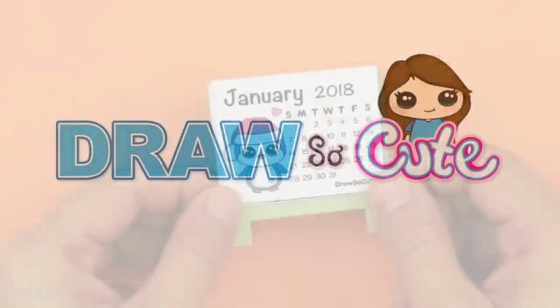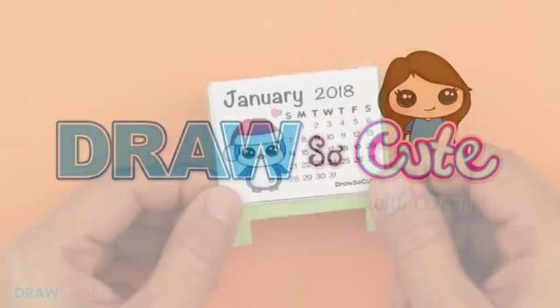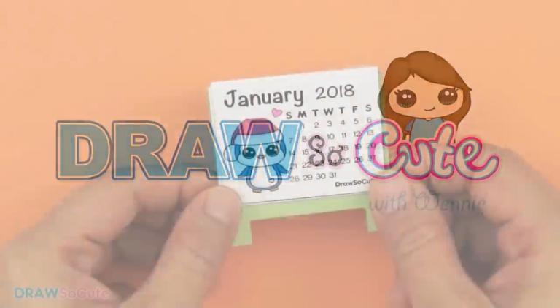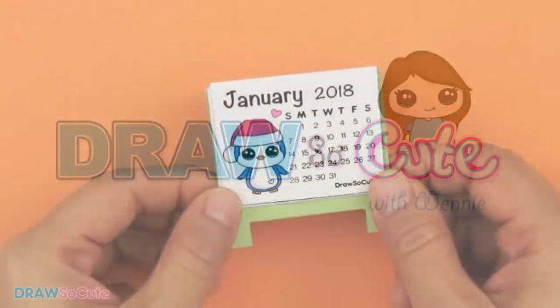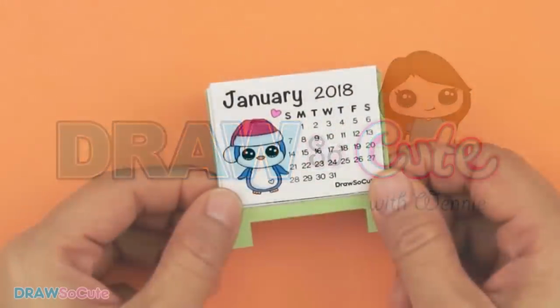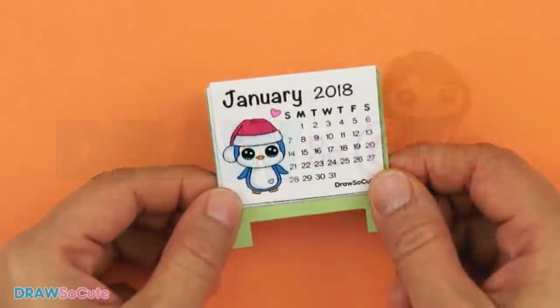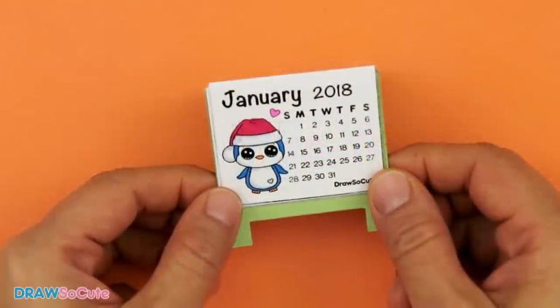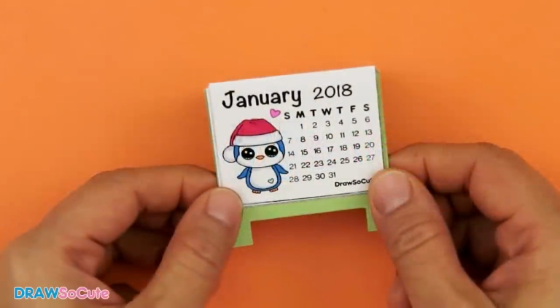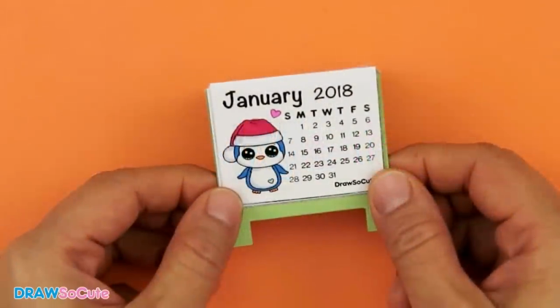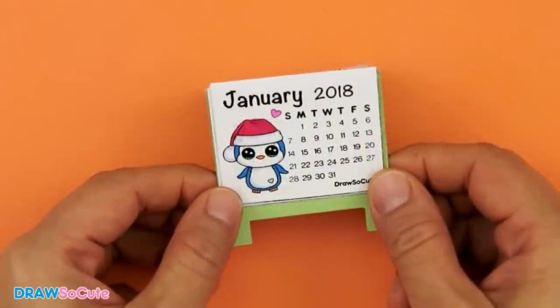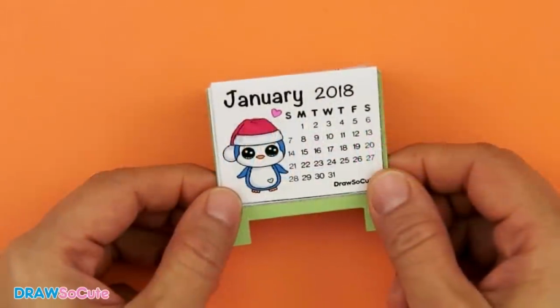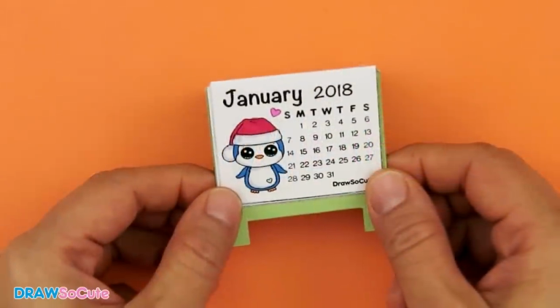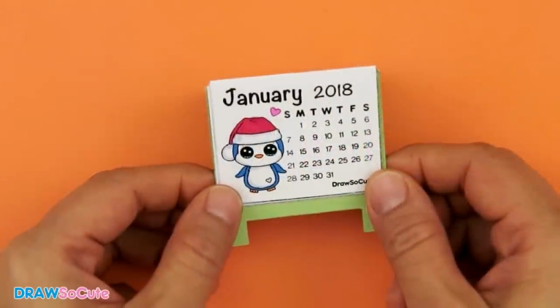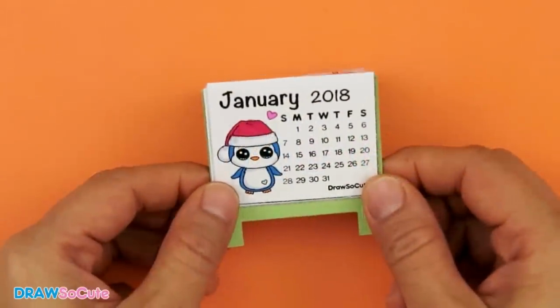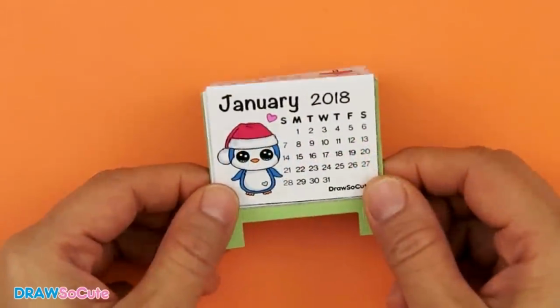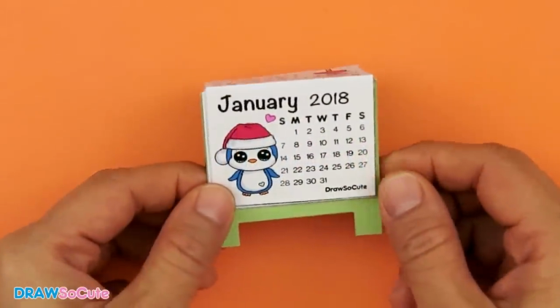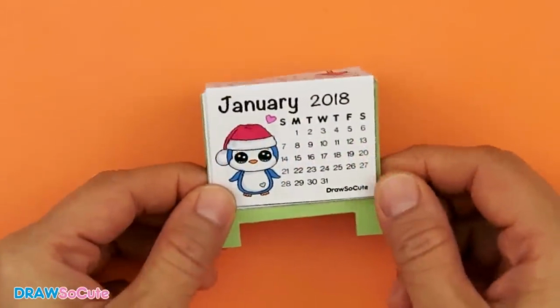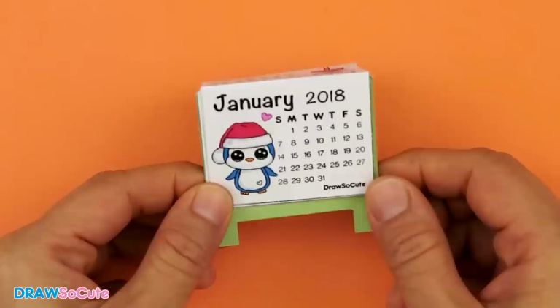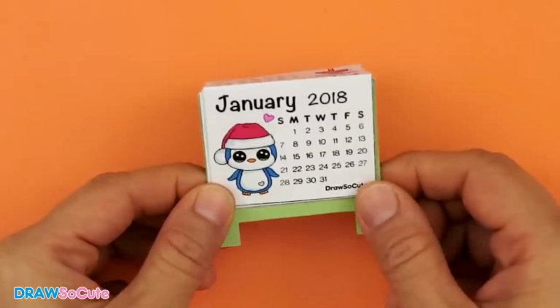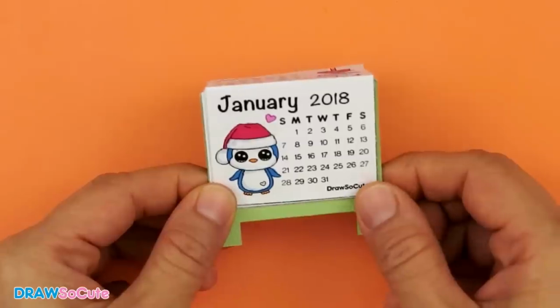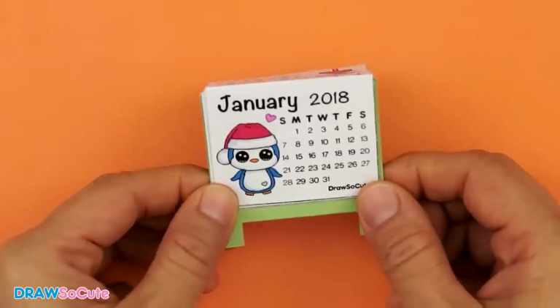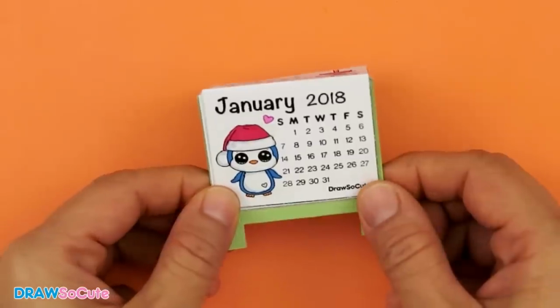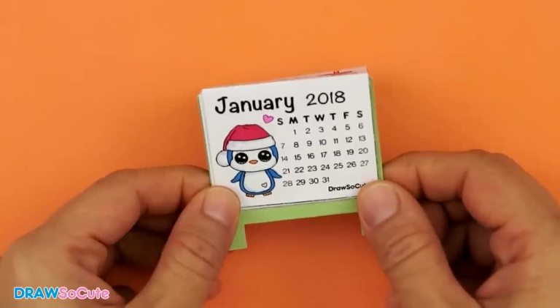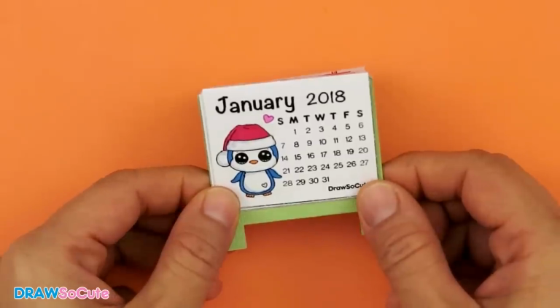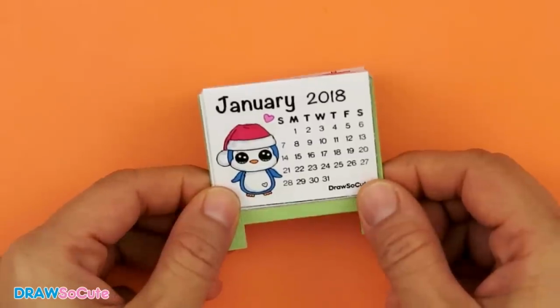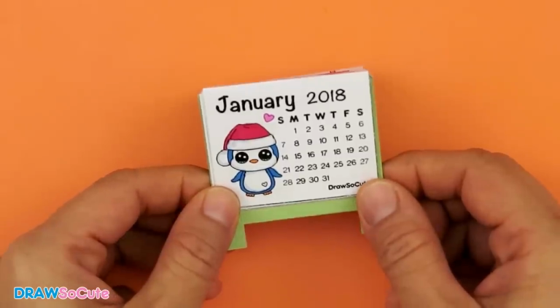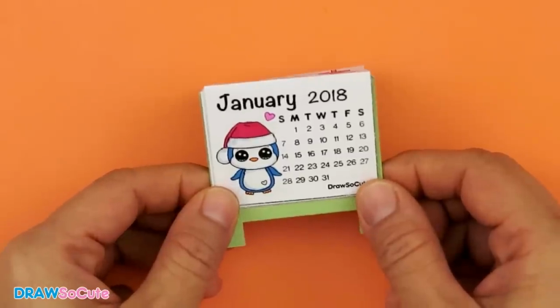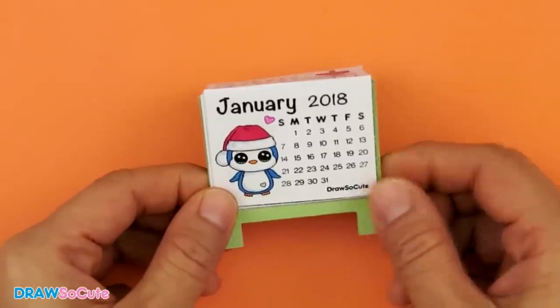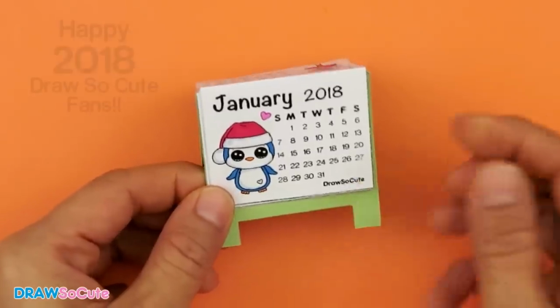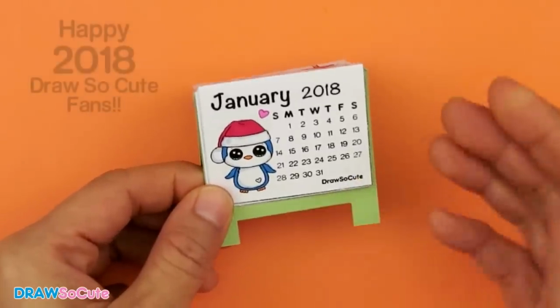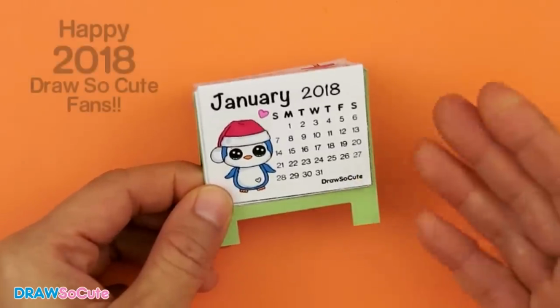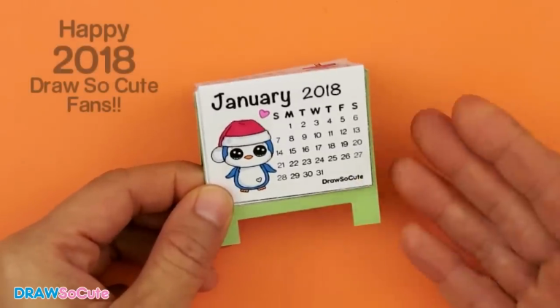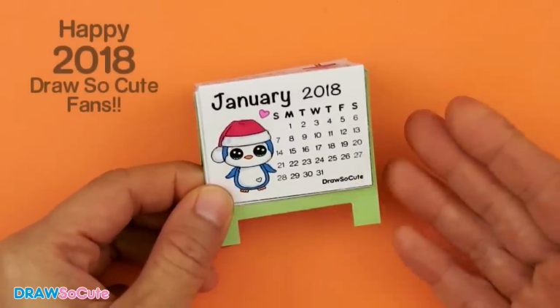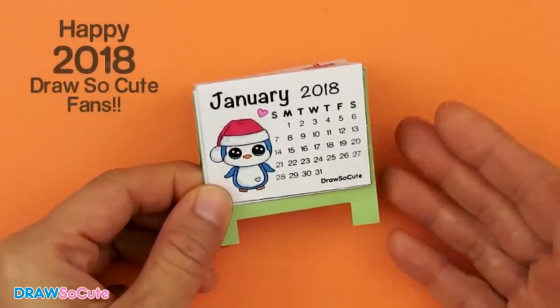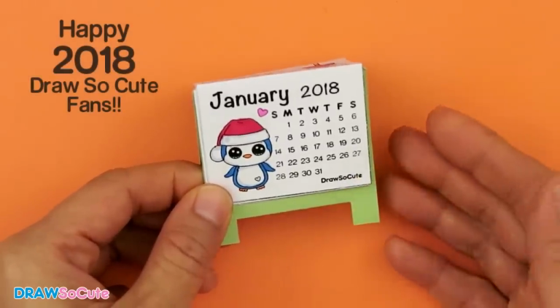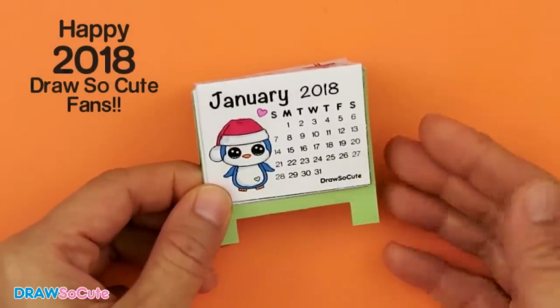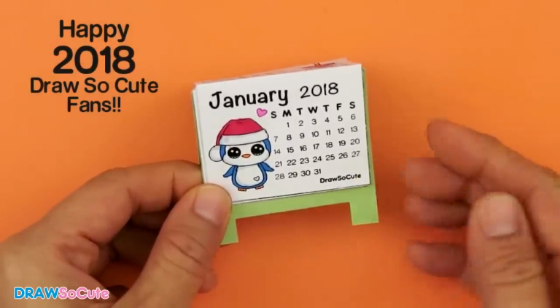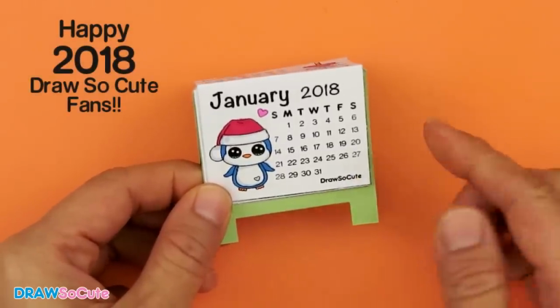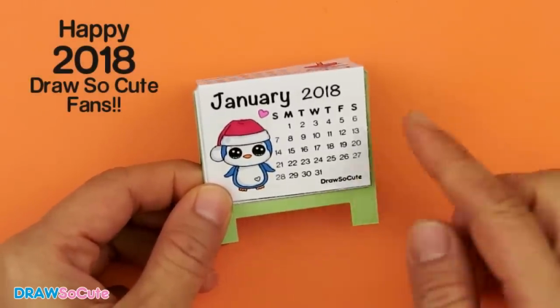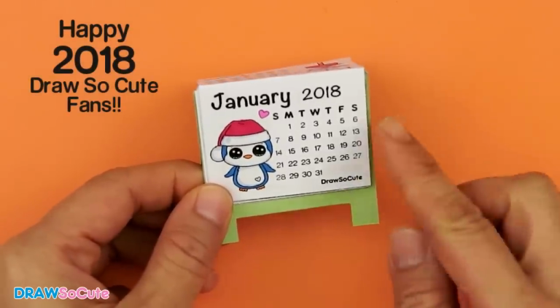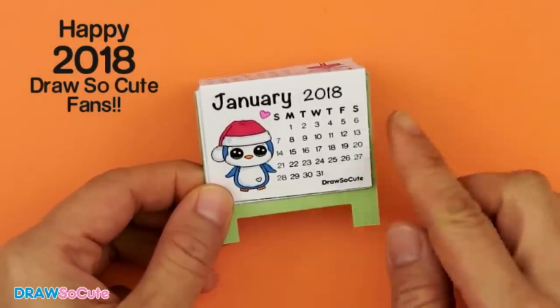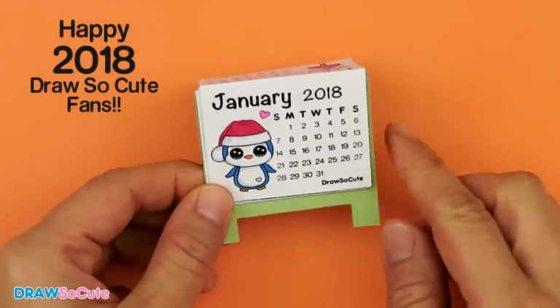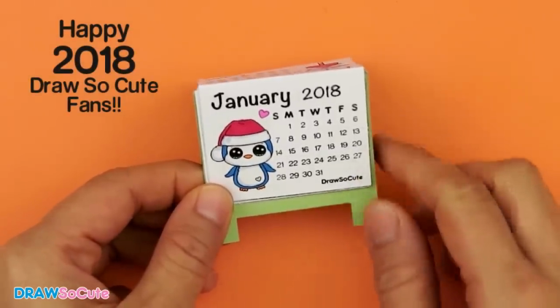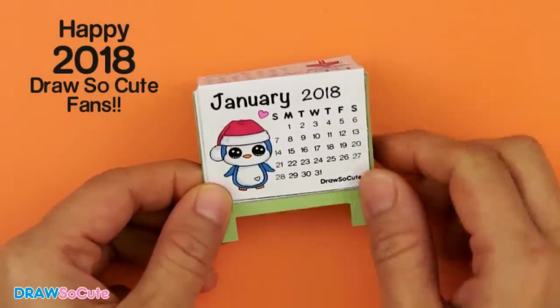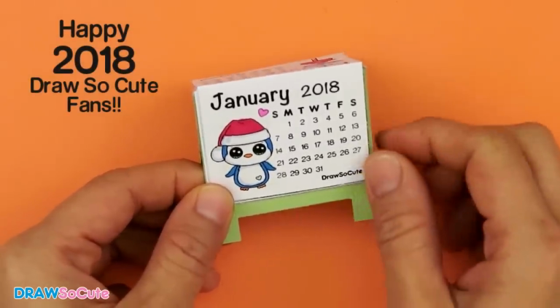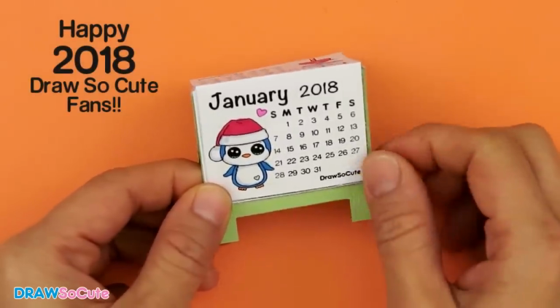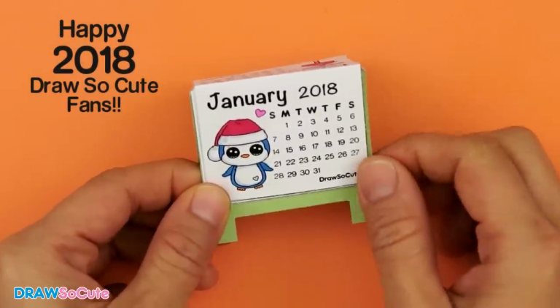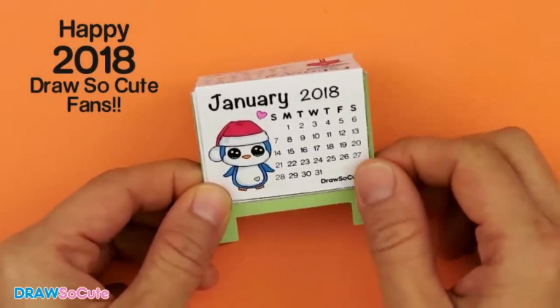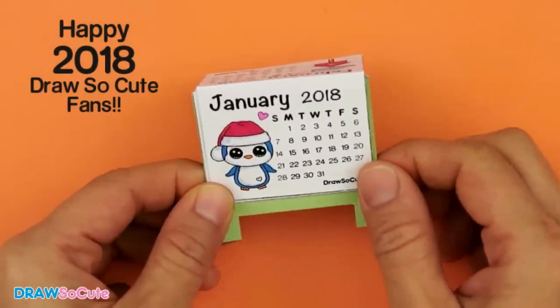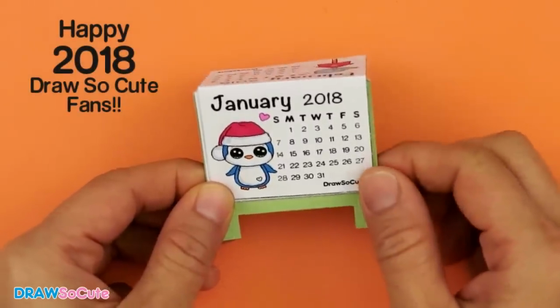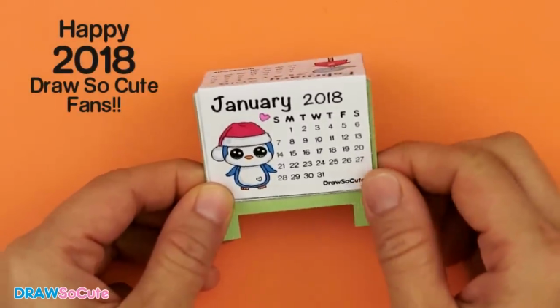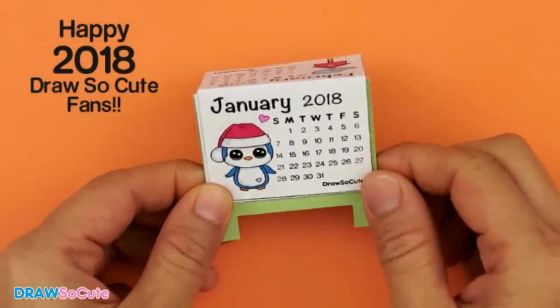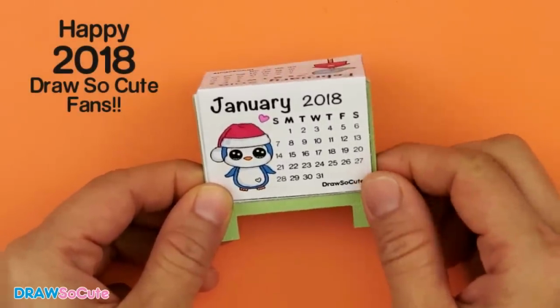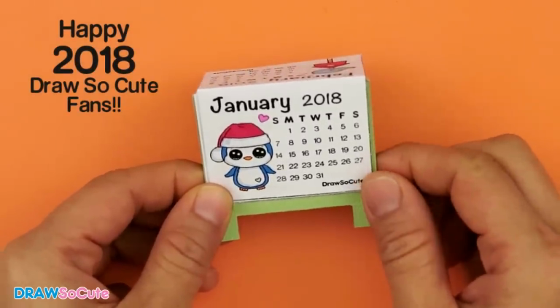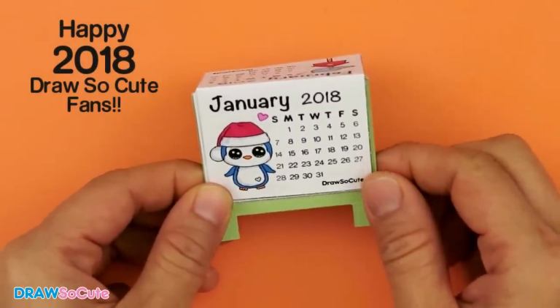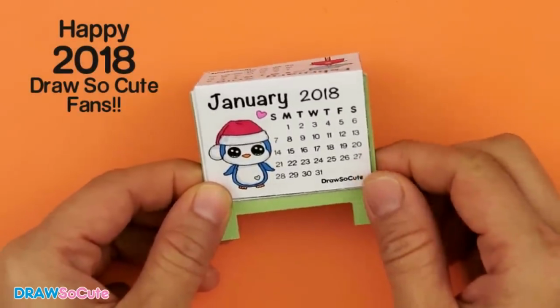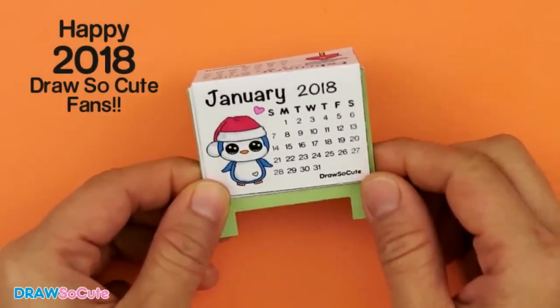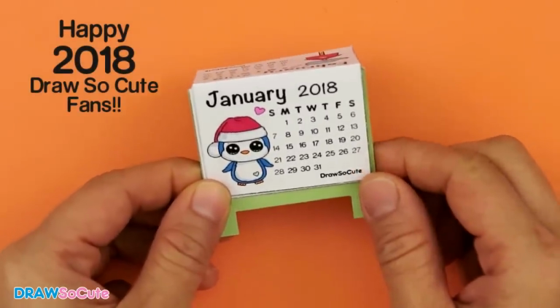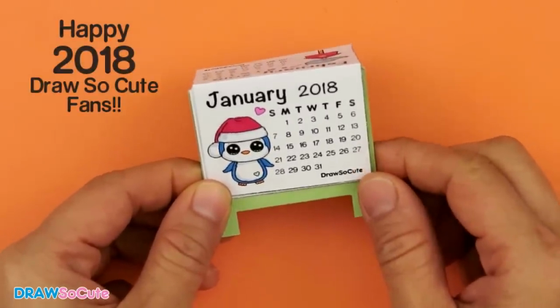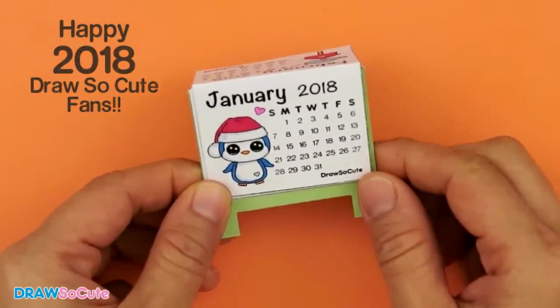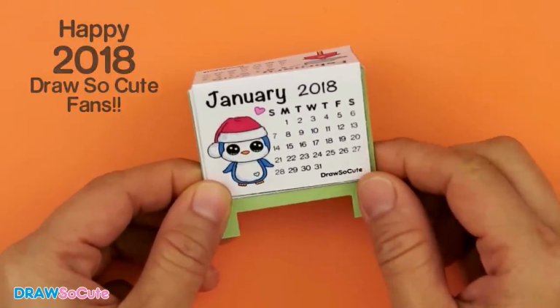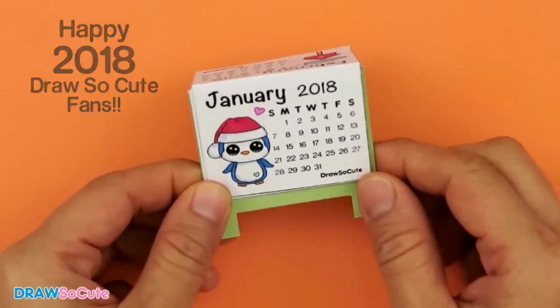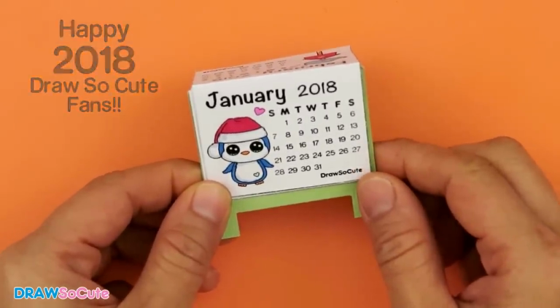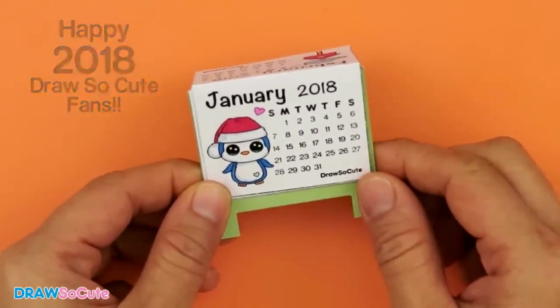Hi guys, Wendy here. It's DIY time again at DrawStickCute and today we're going to be making this 2018 calendar, so let's get started.